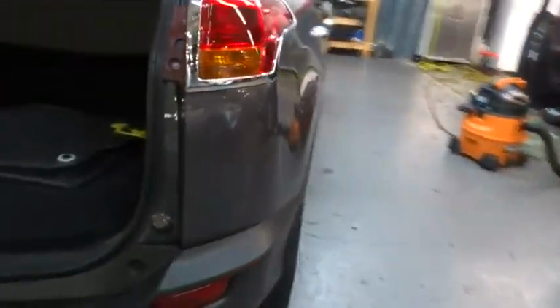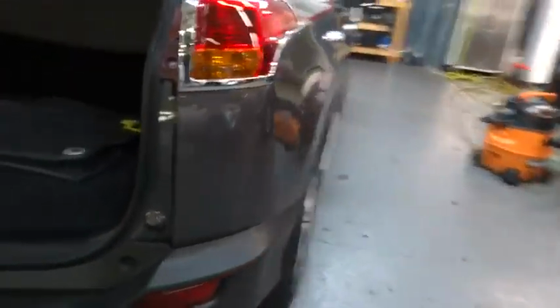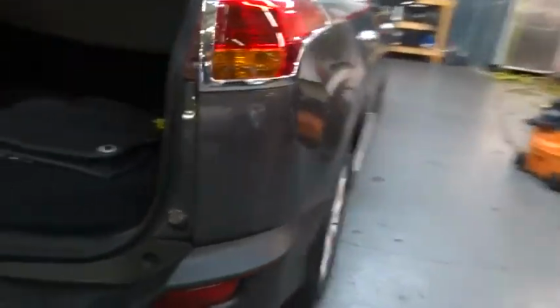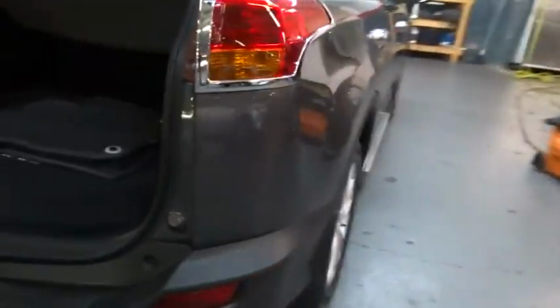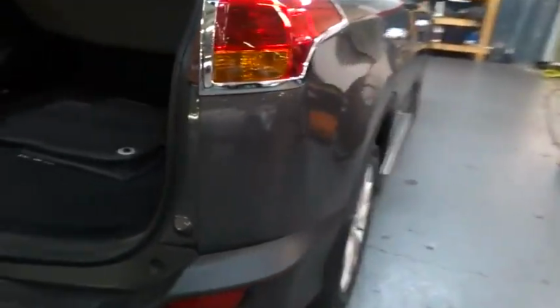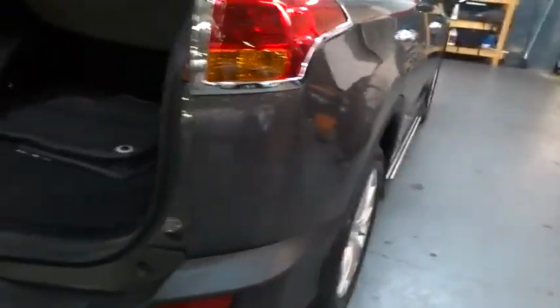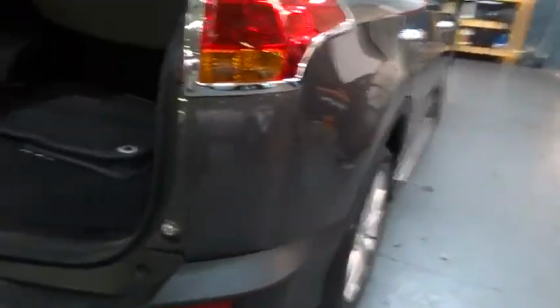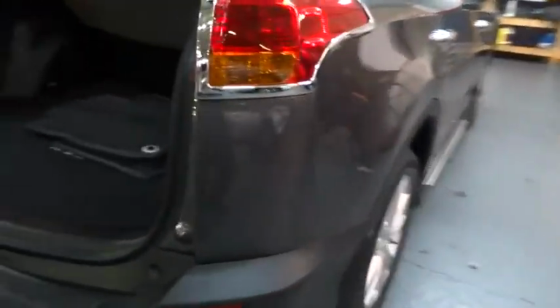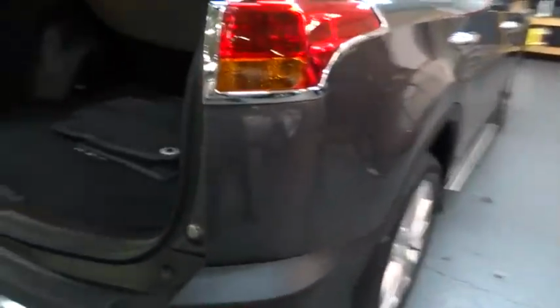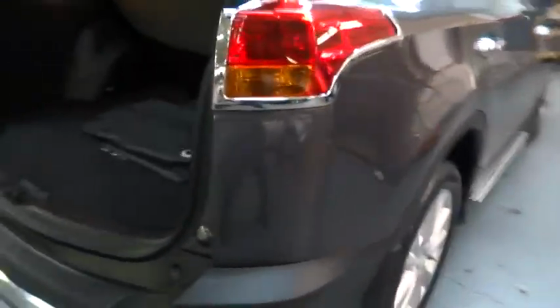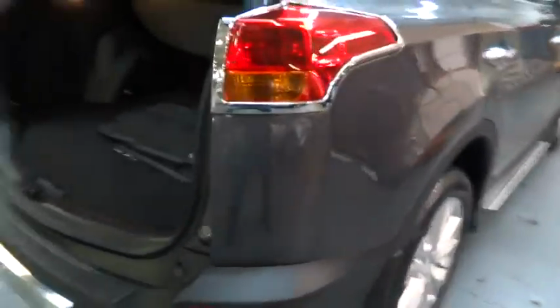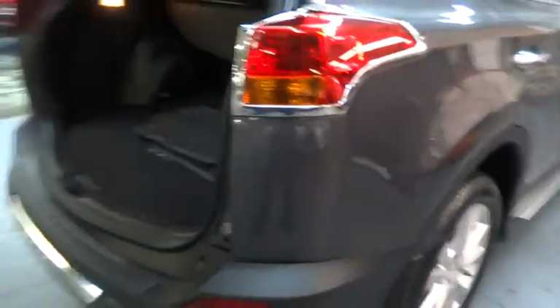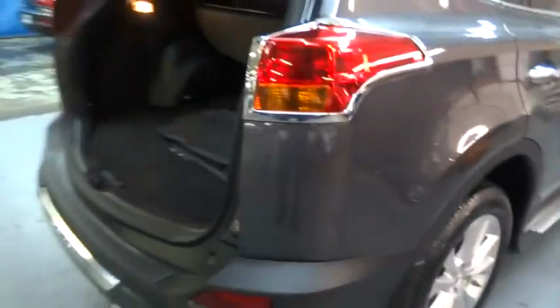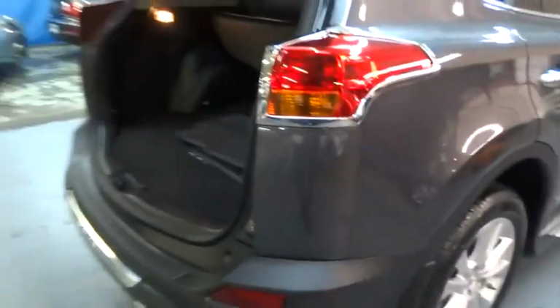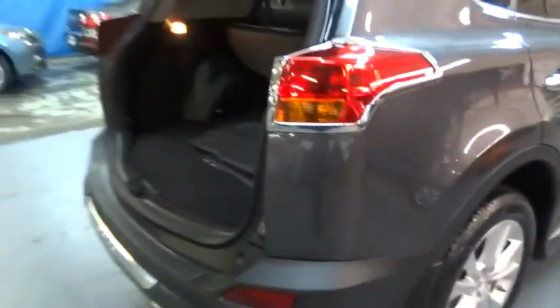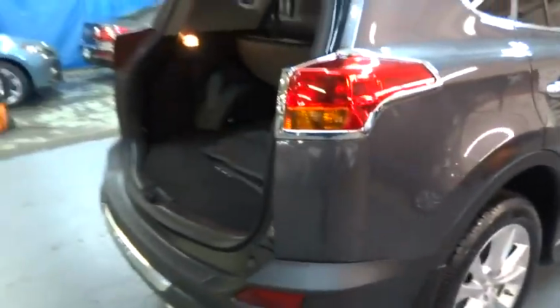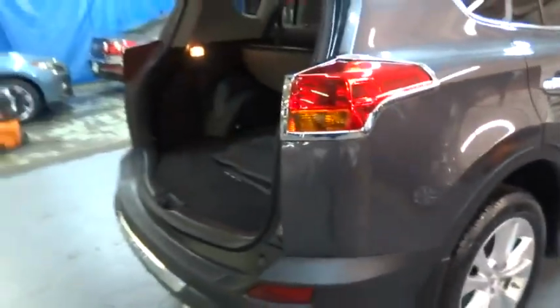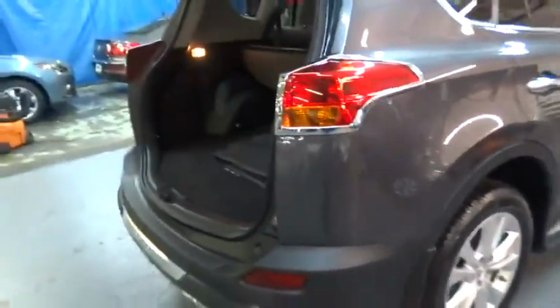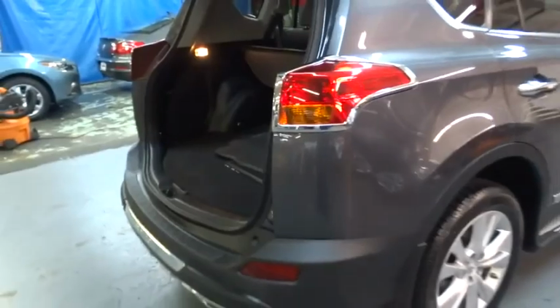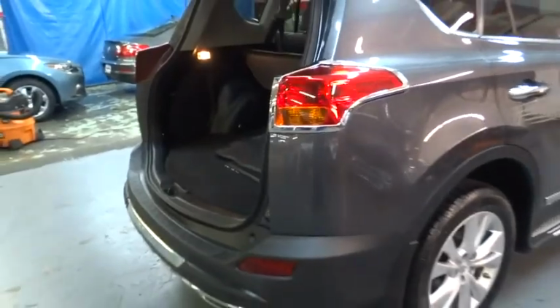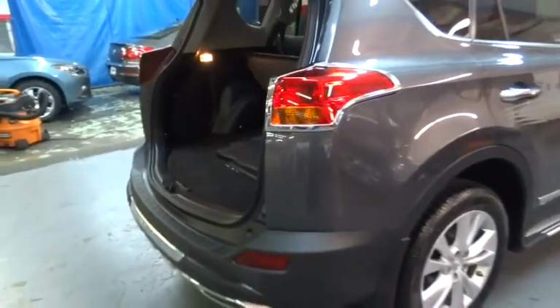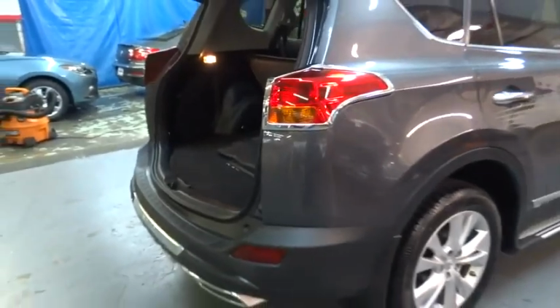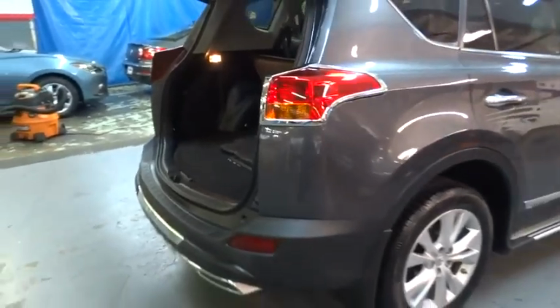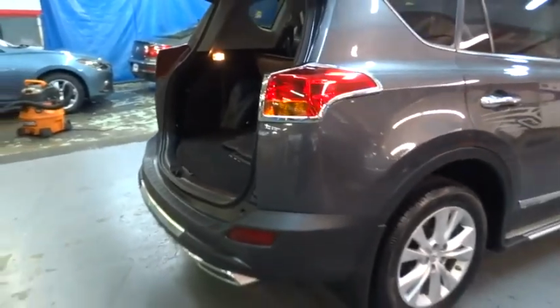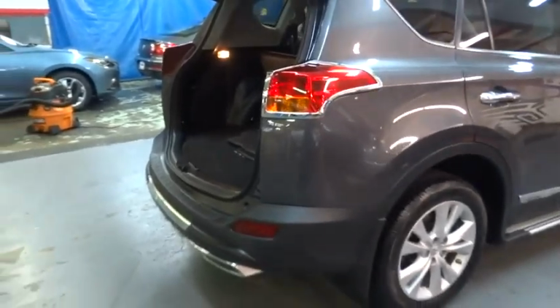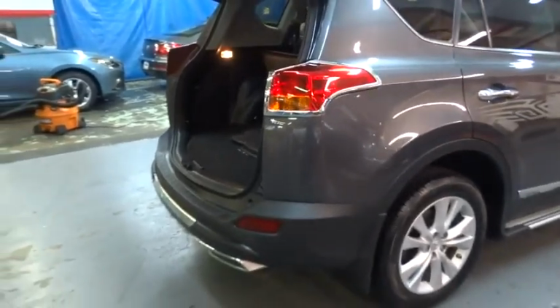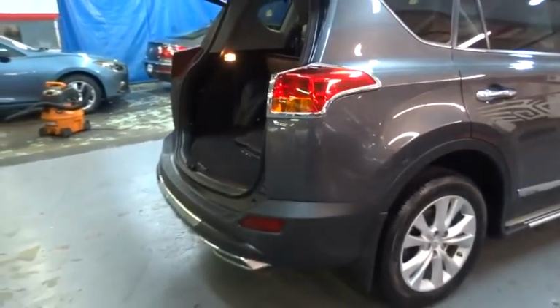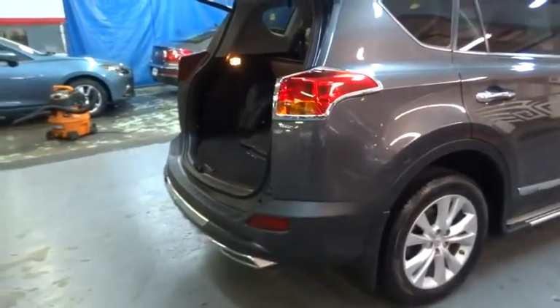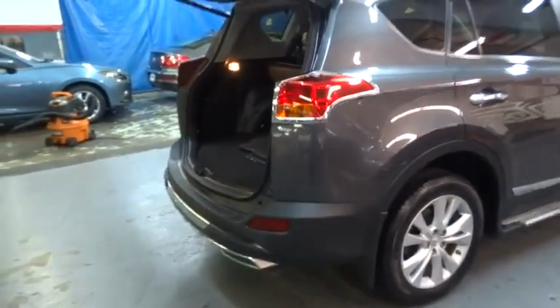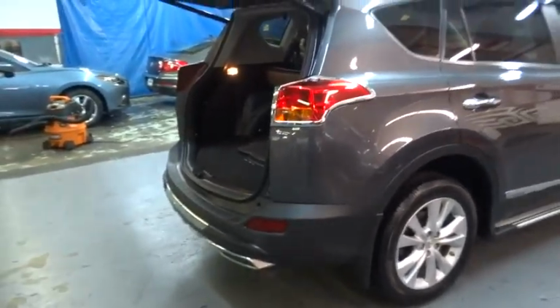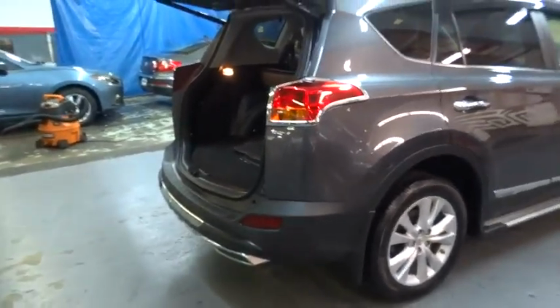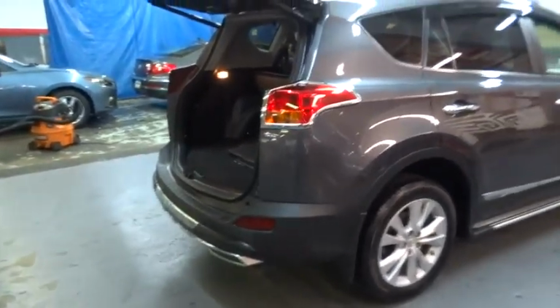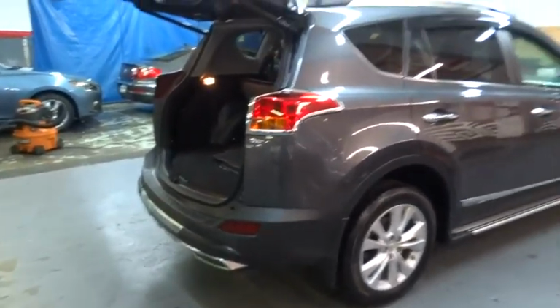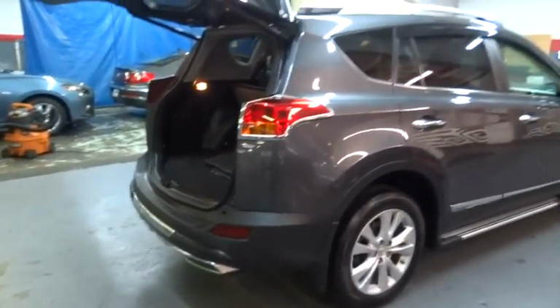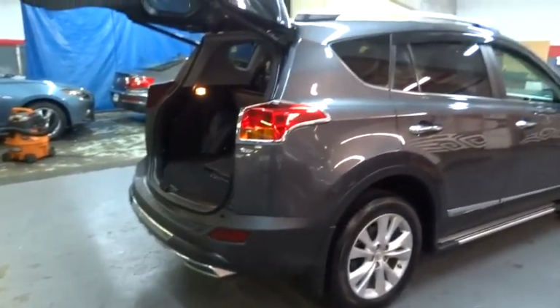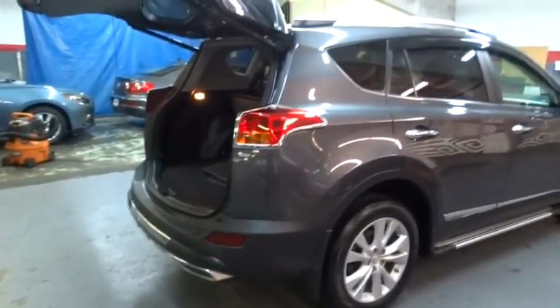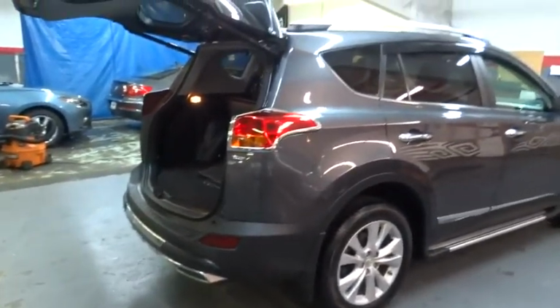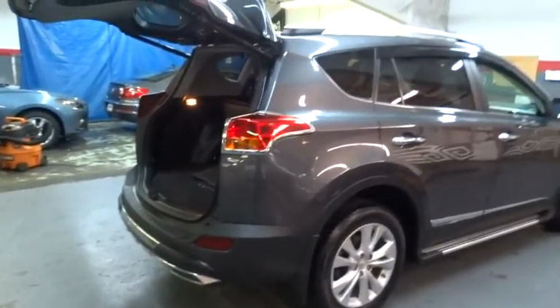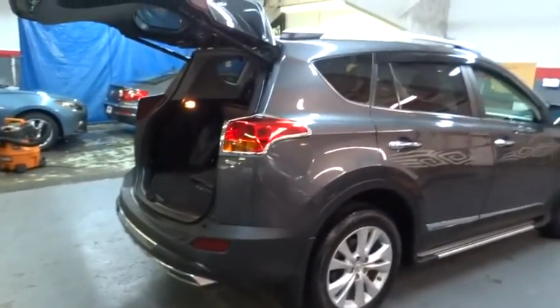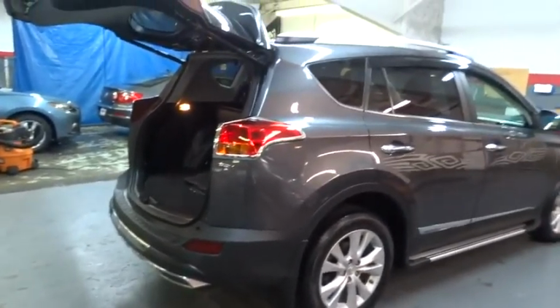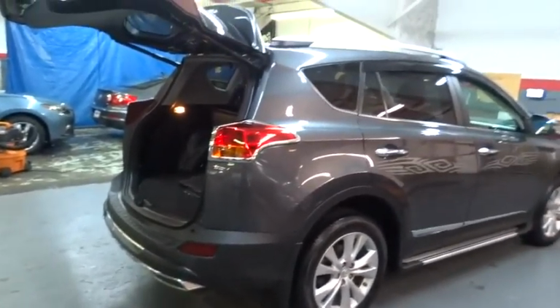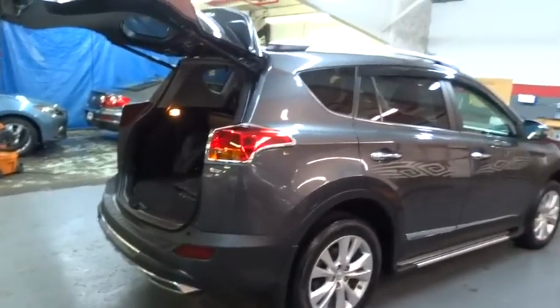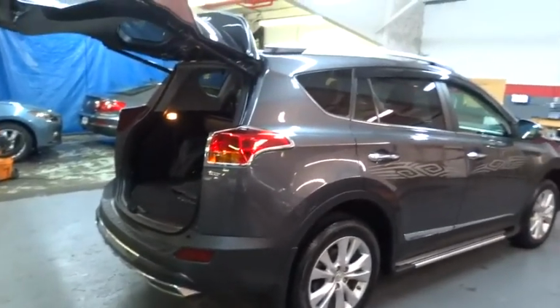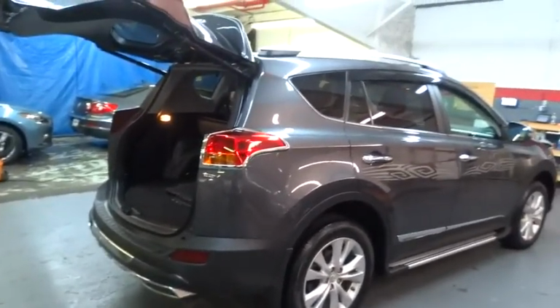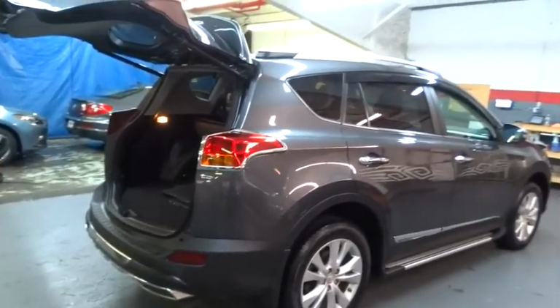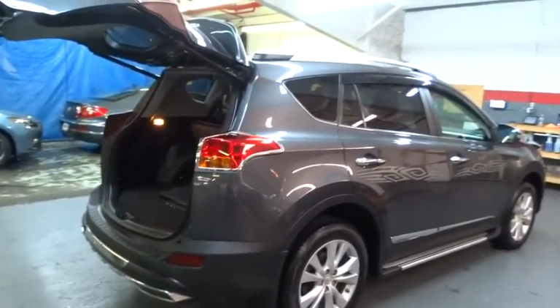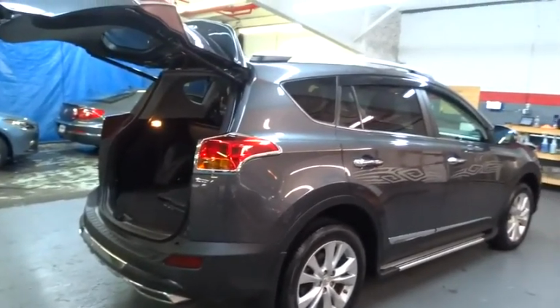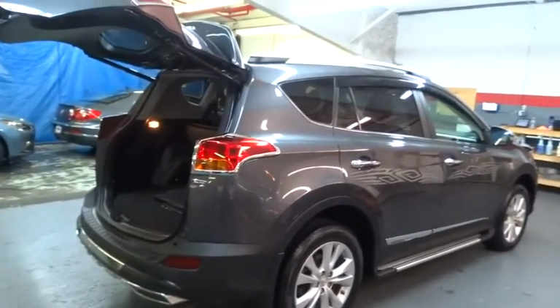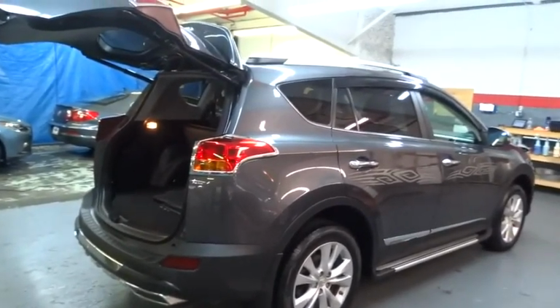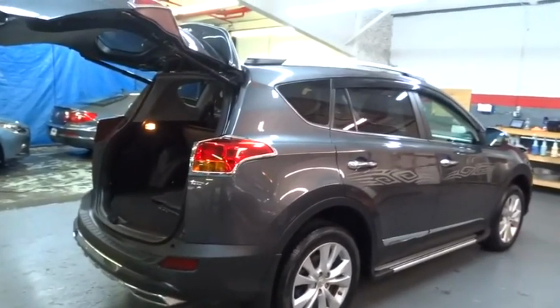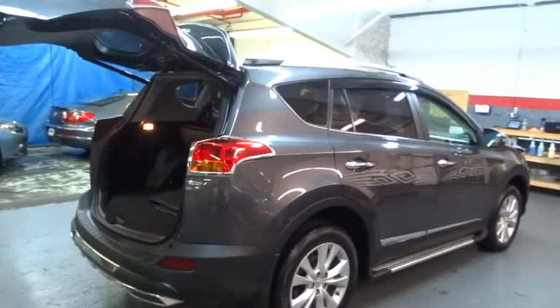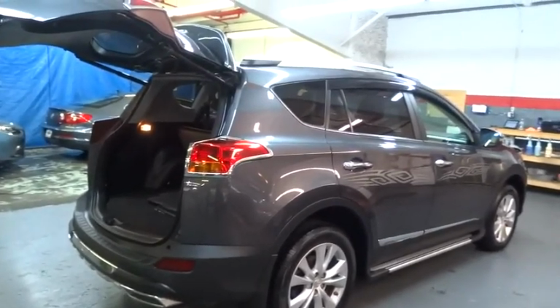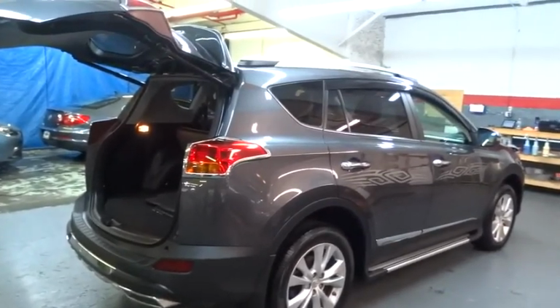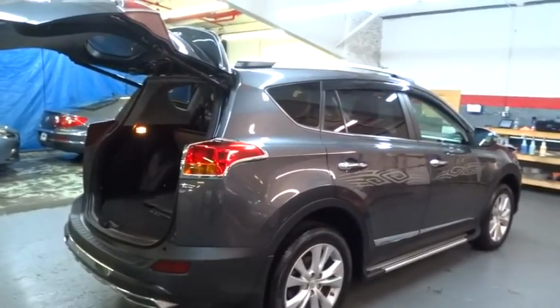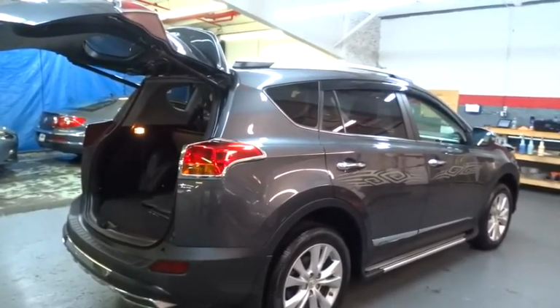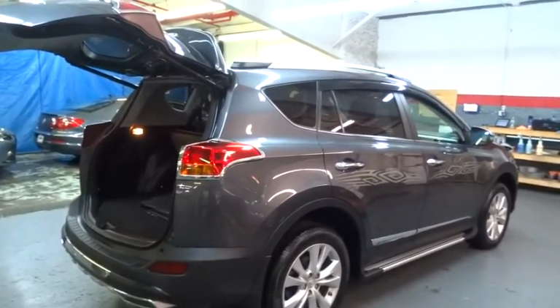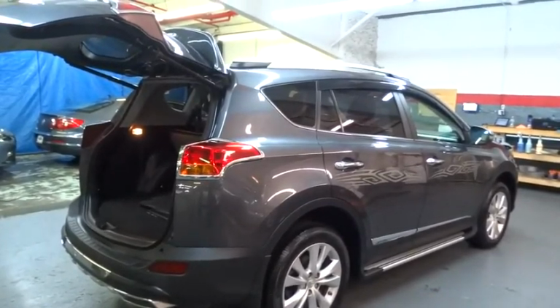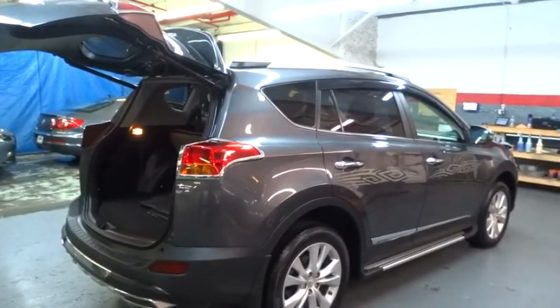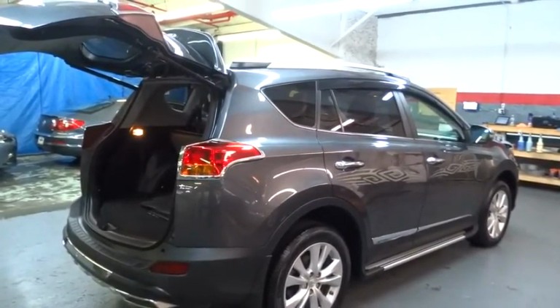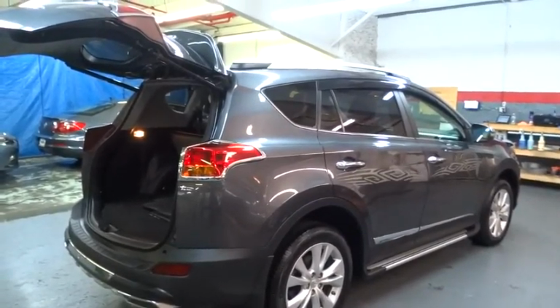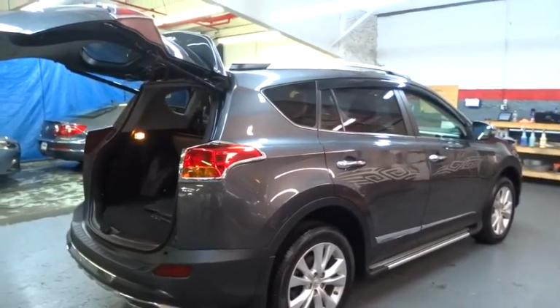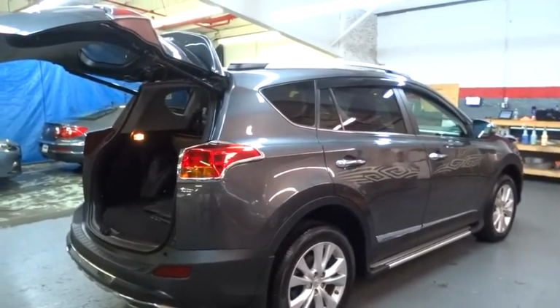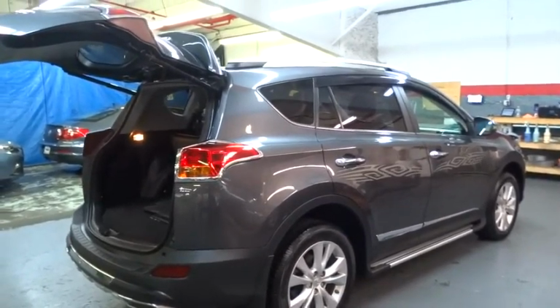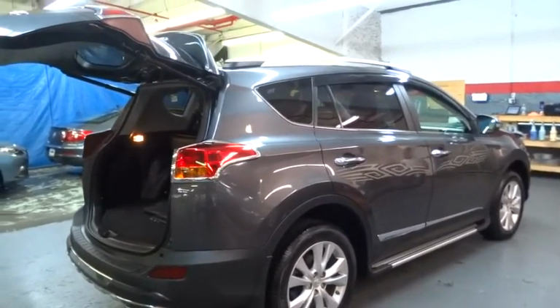Power door locks, clock, tachometer, center console, leather seats, power seats, engine immobilizer.